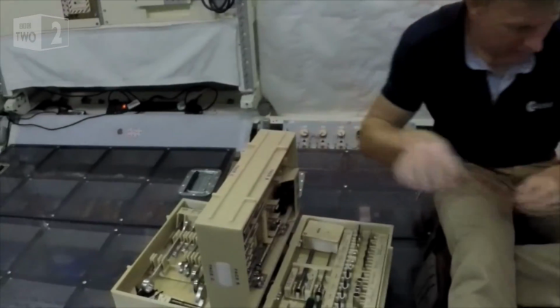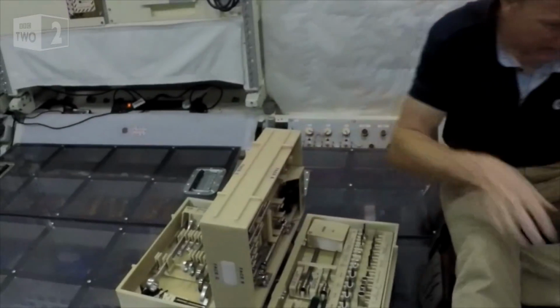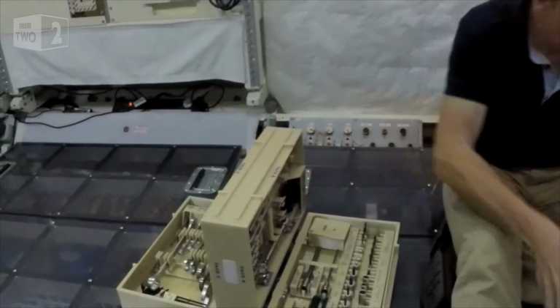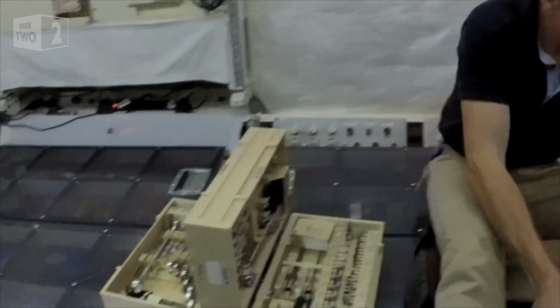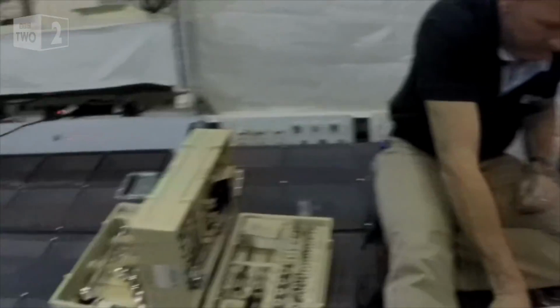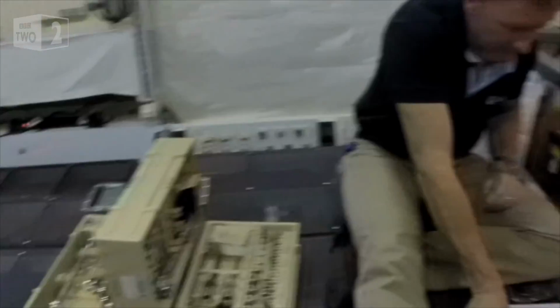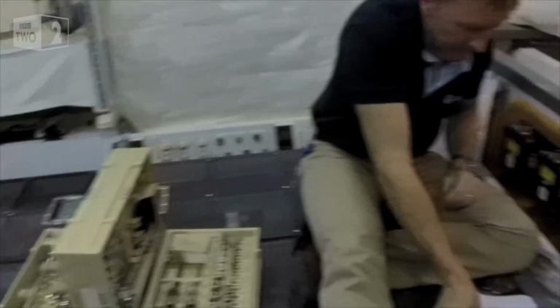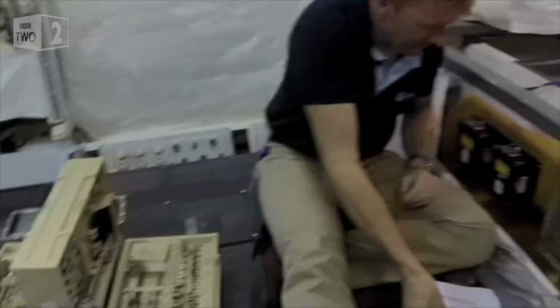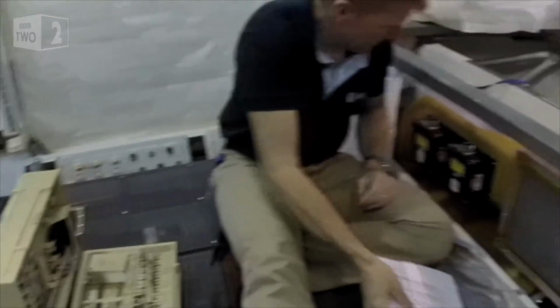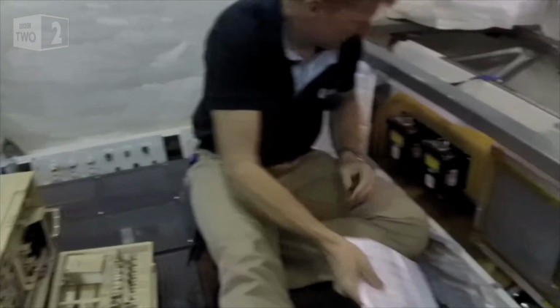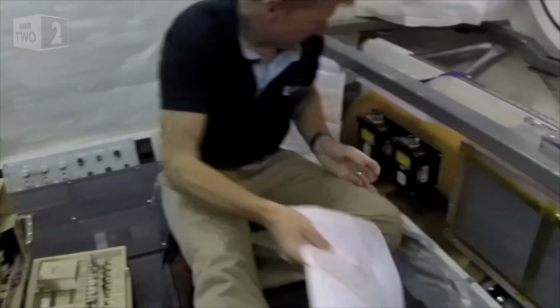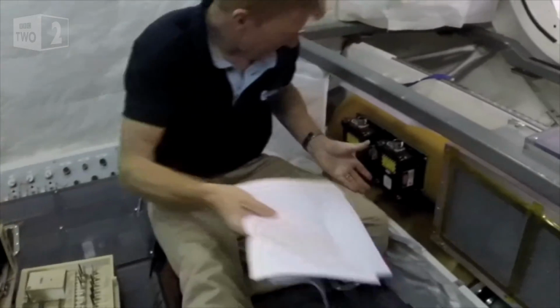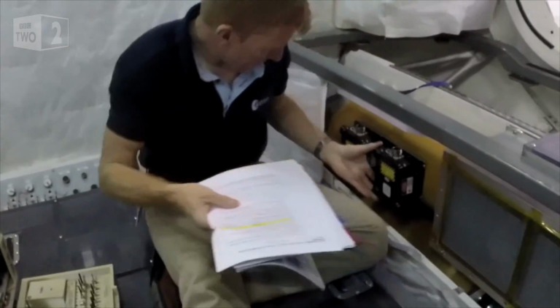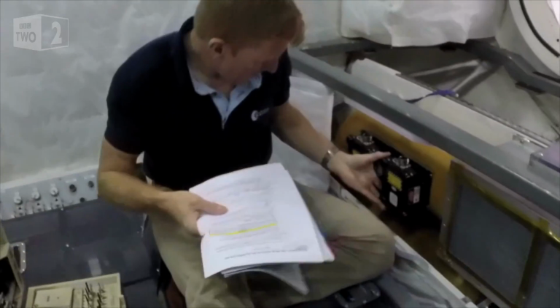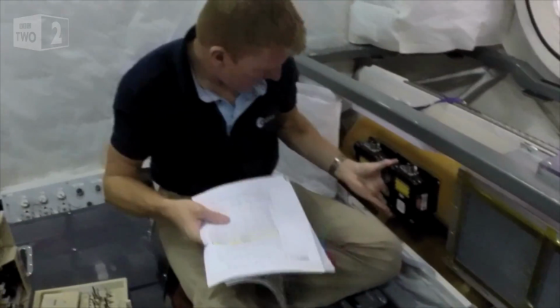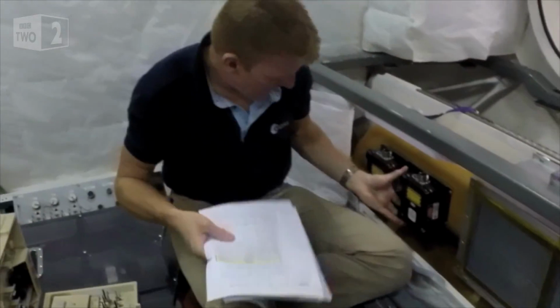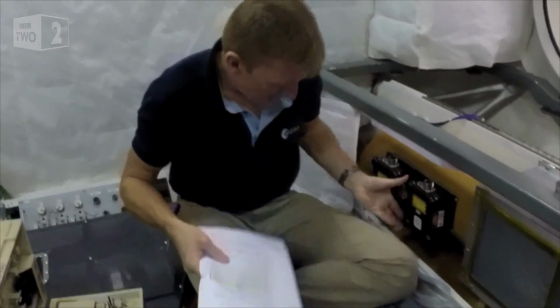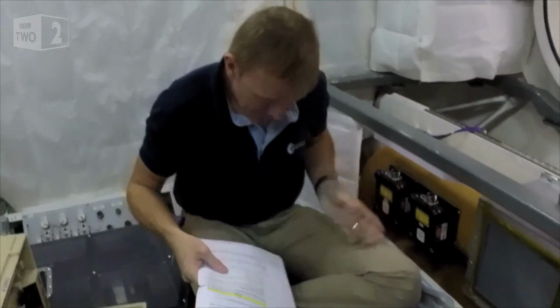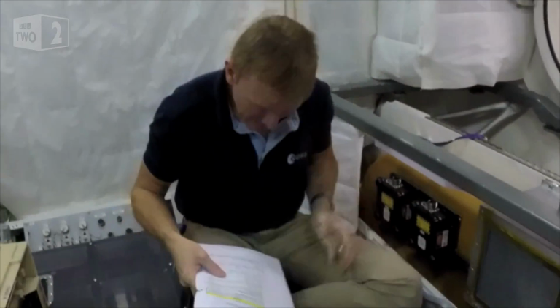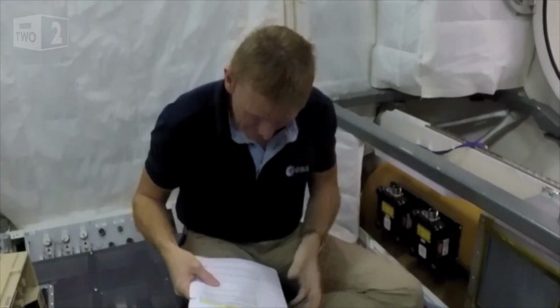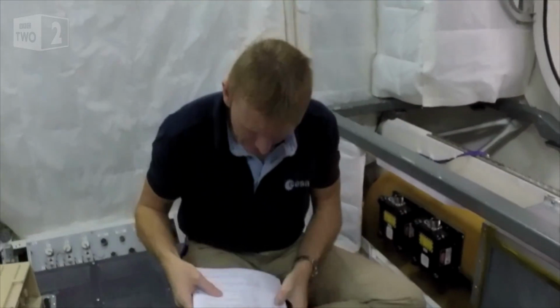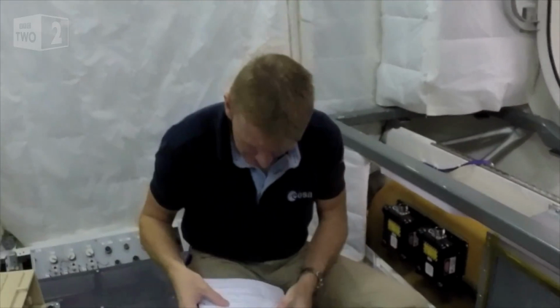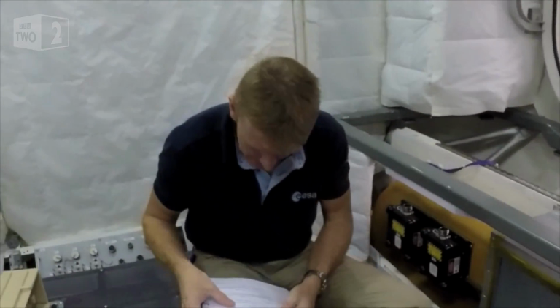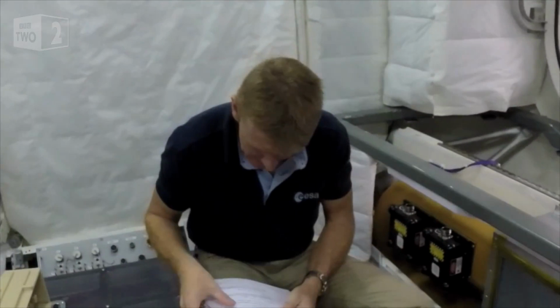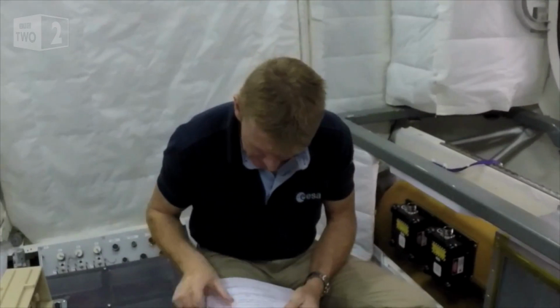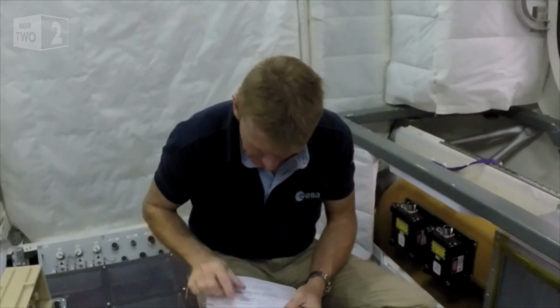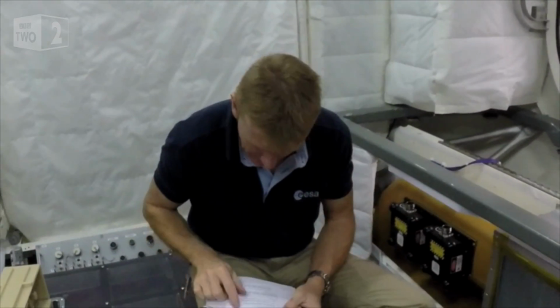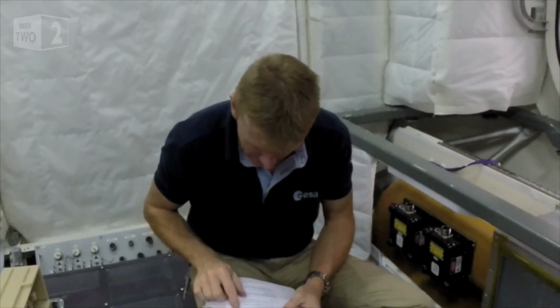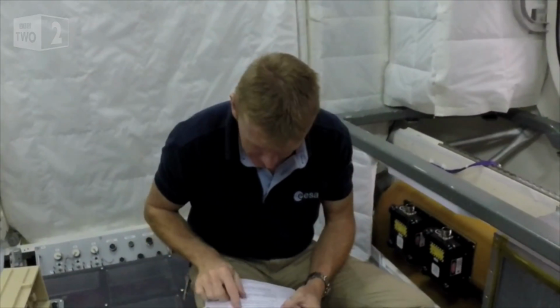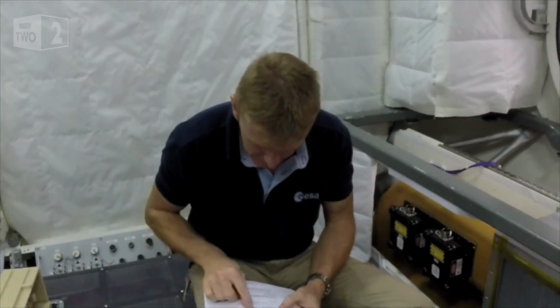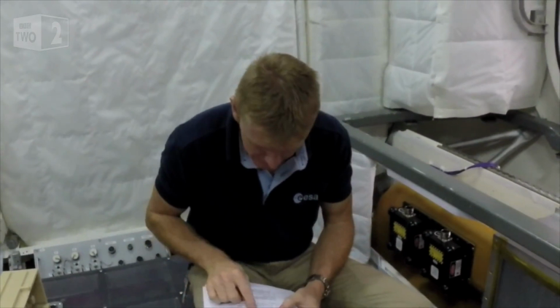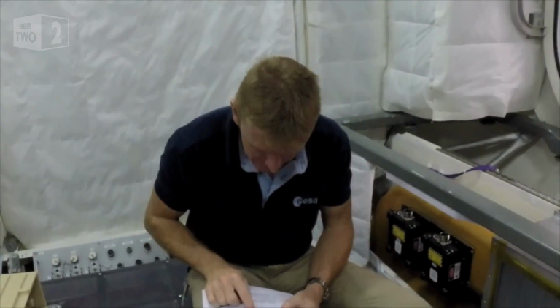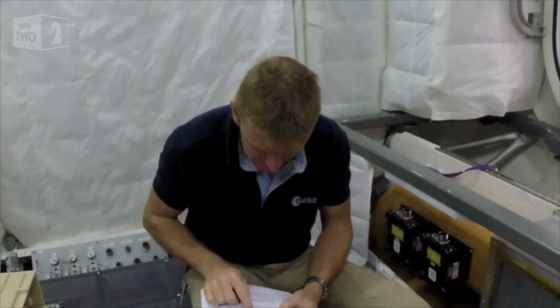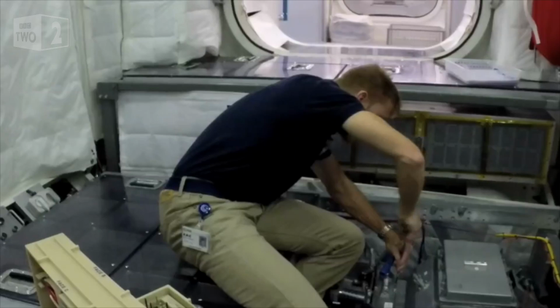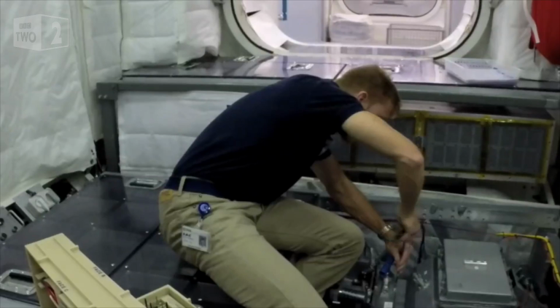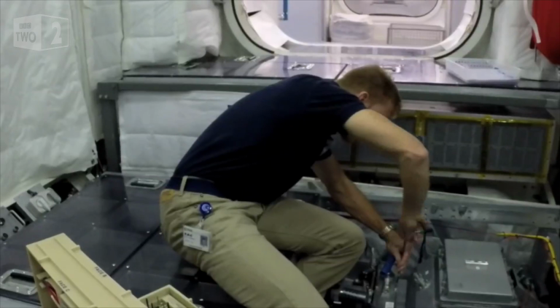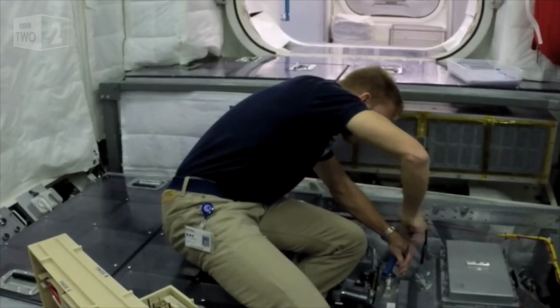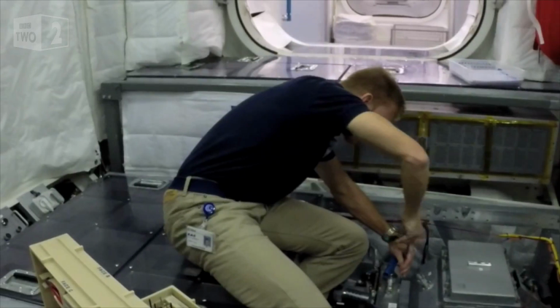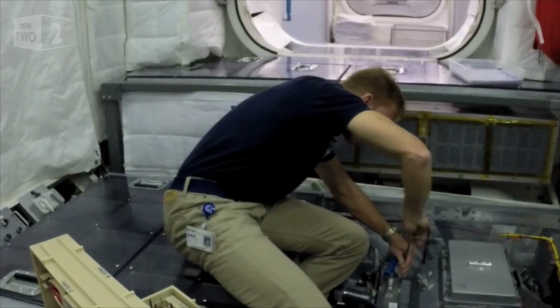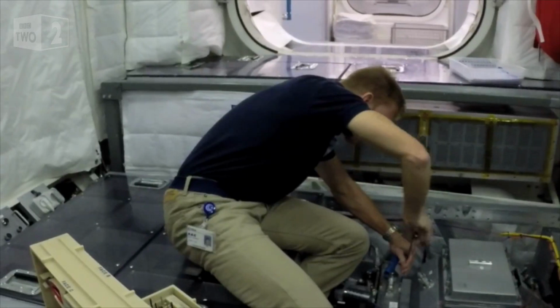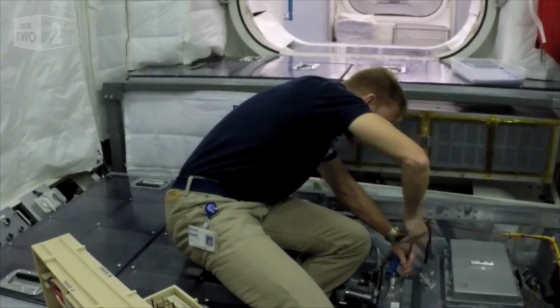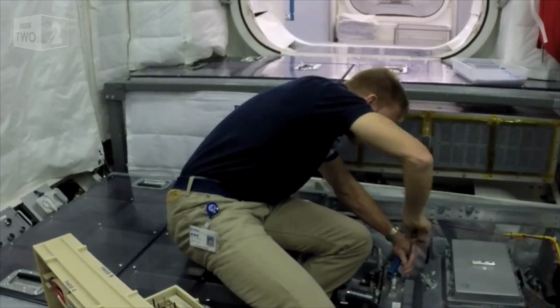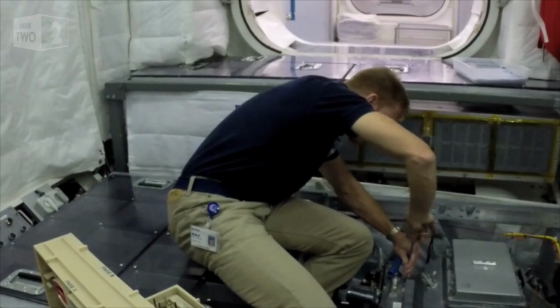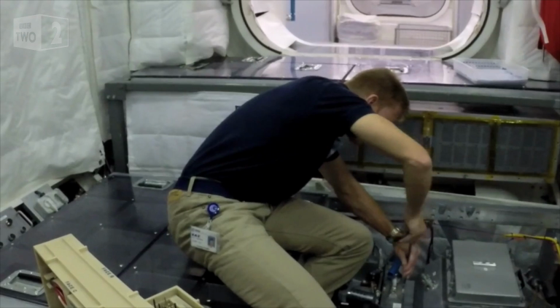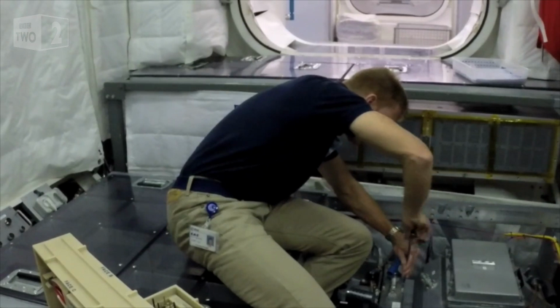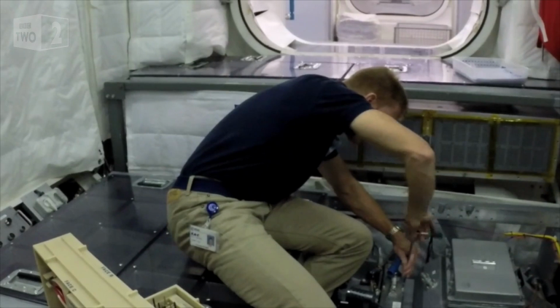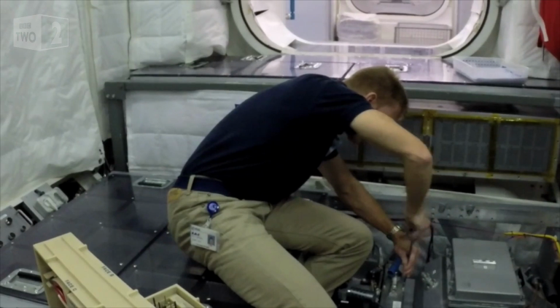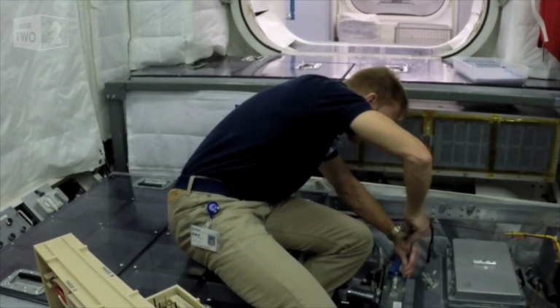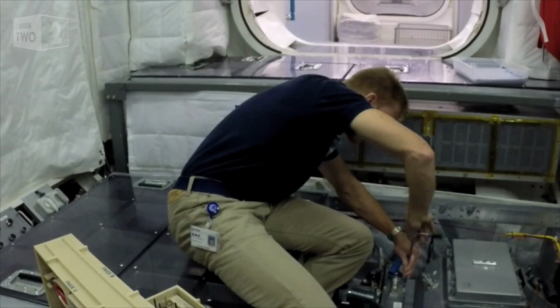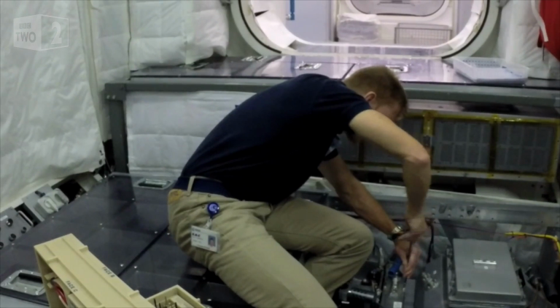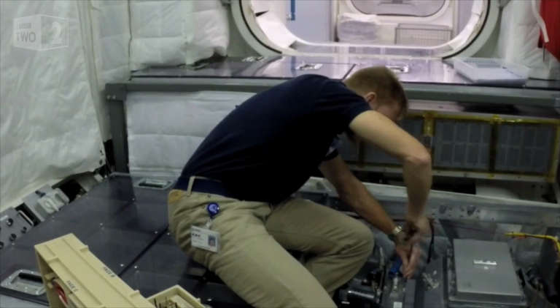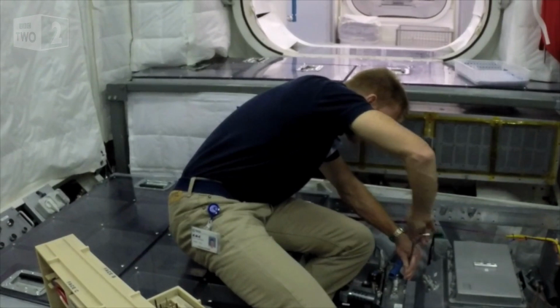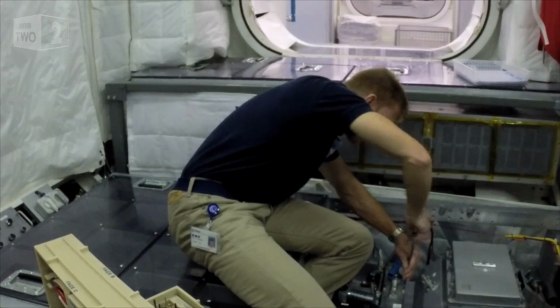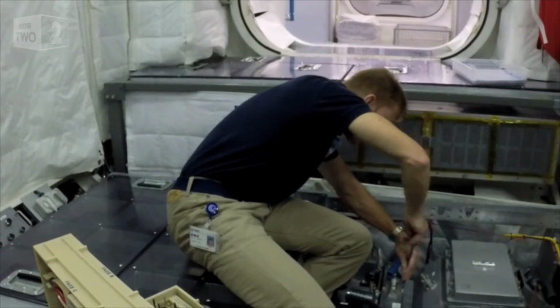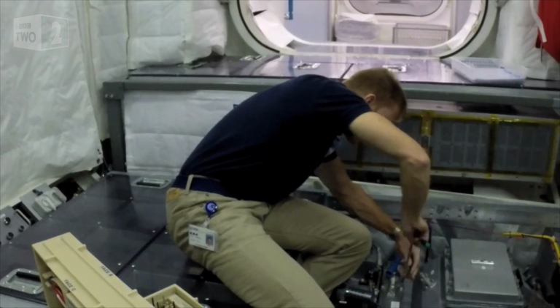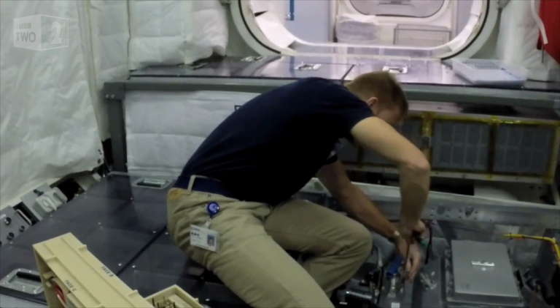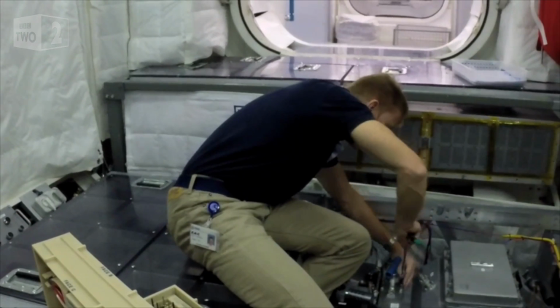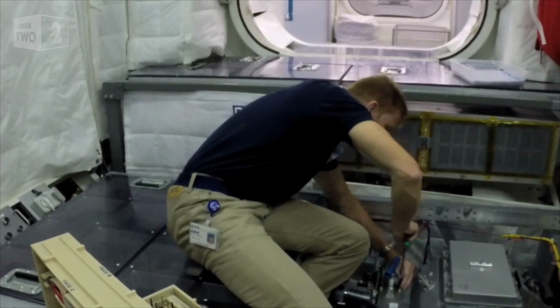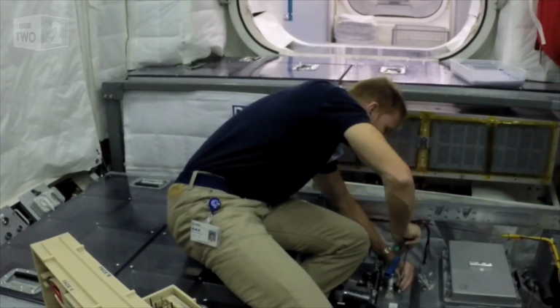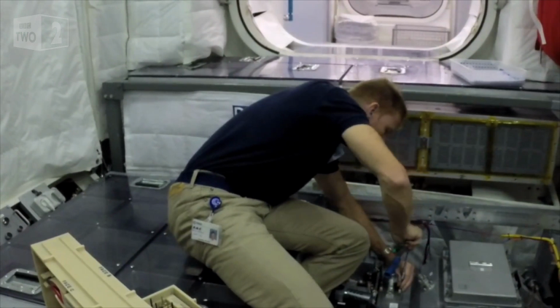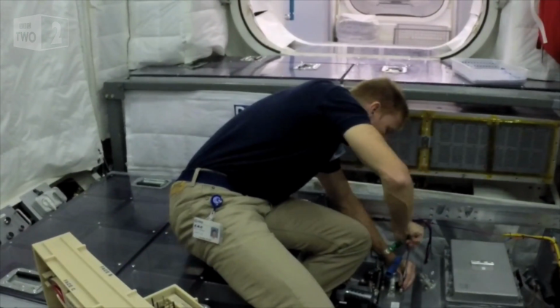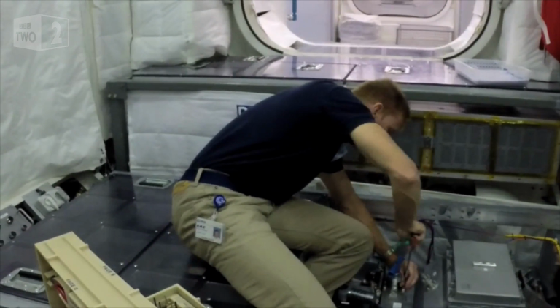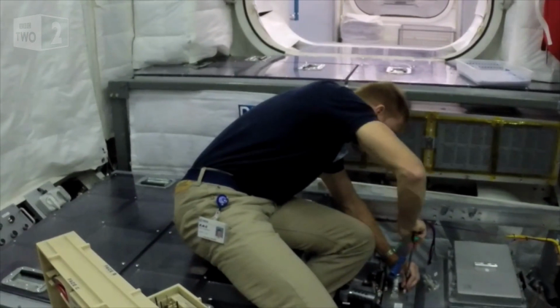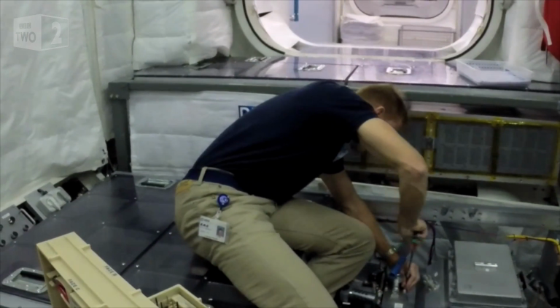And of course, every time I do it, I get more and more comfortable and more familiar with this laboratory and the space station.